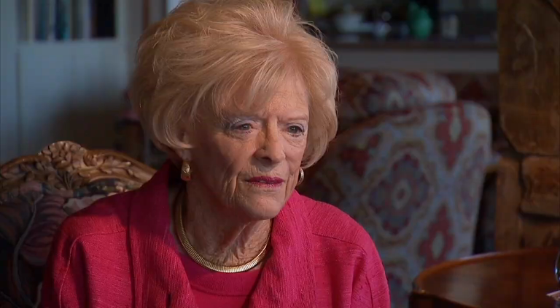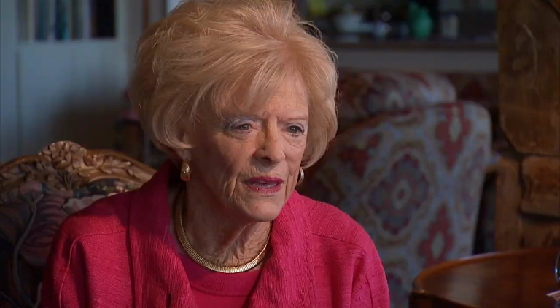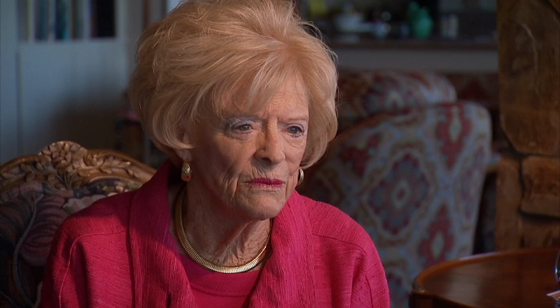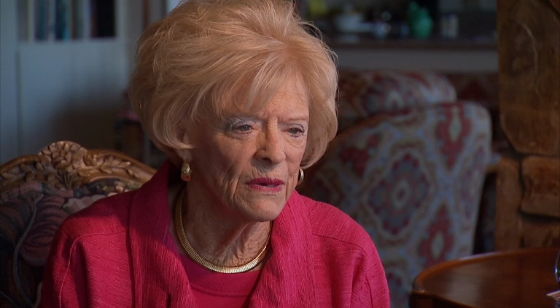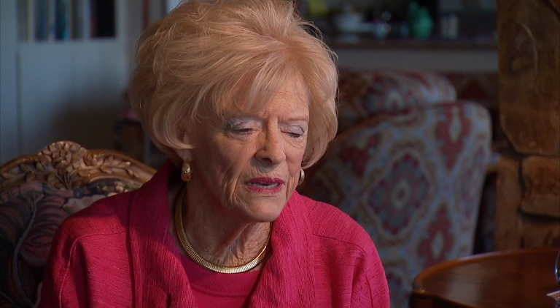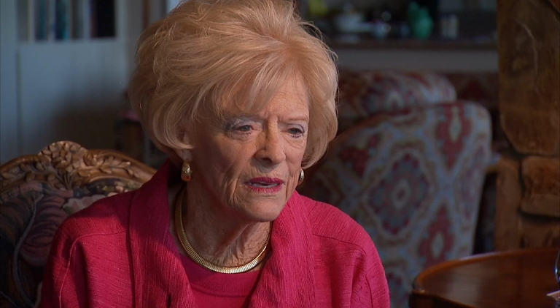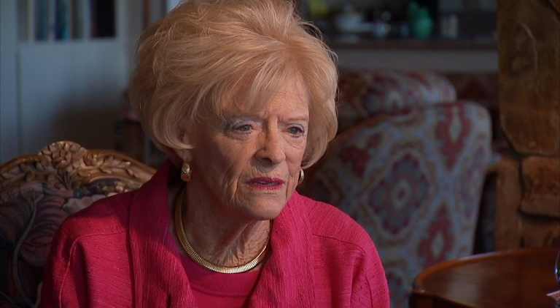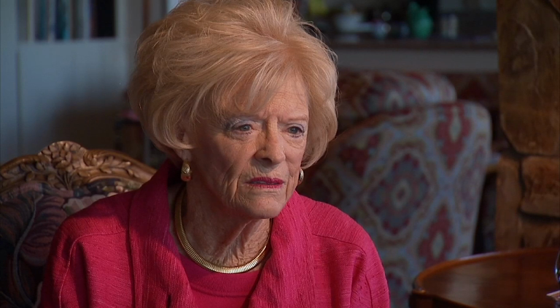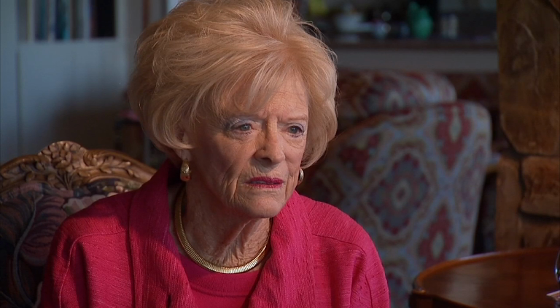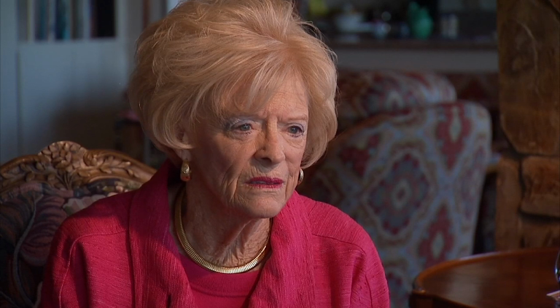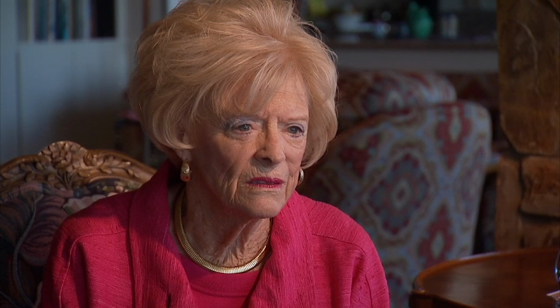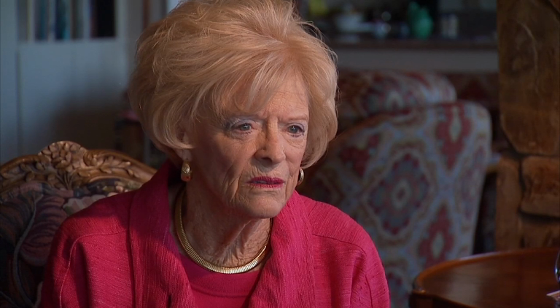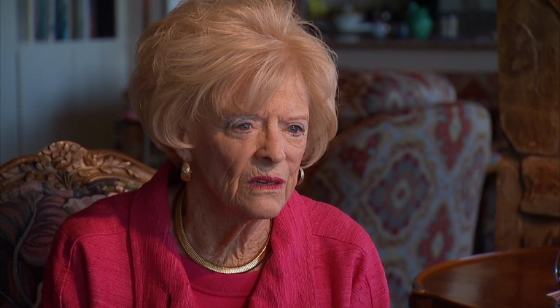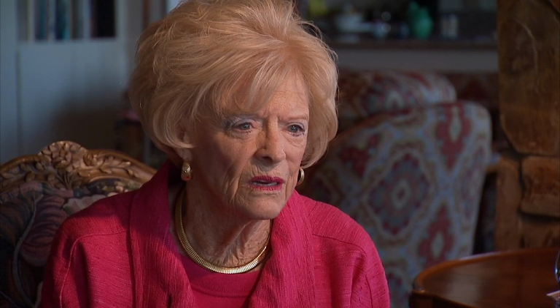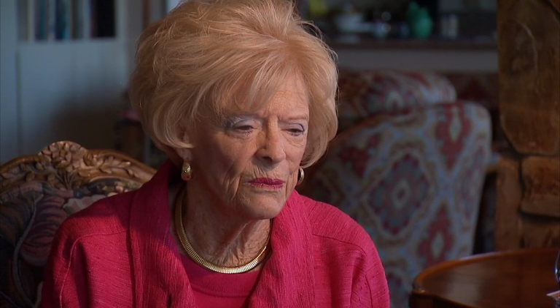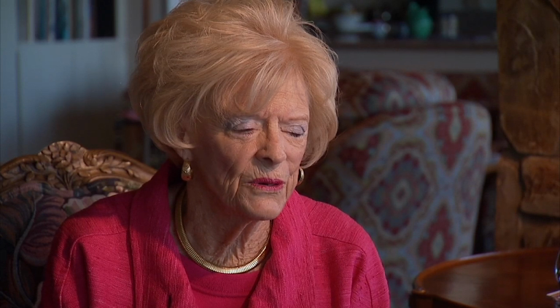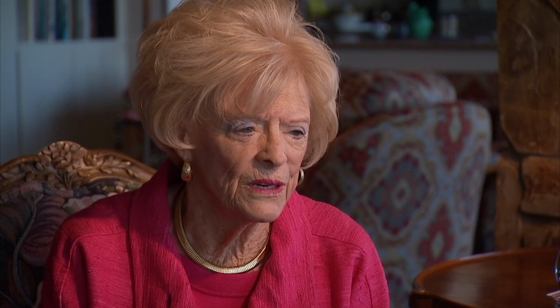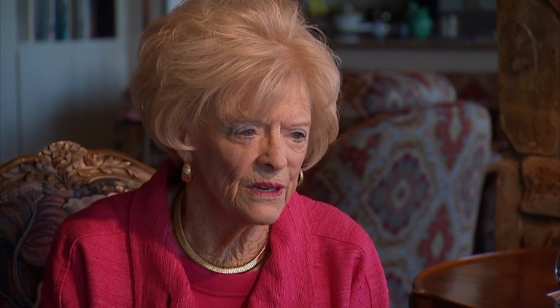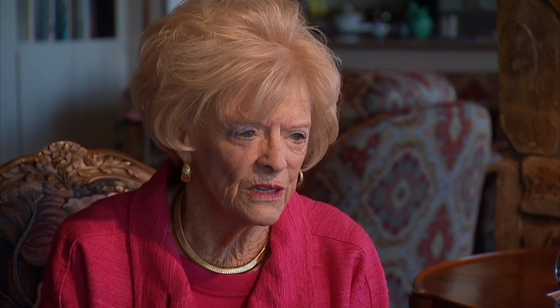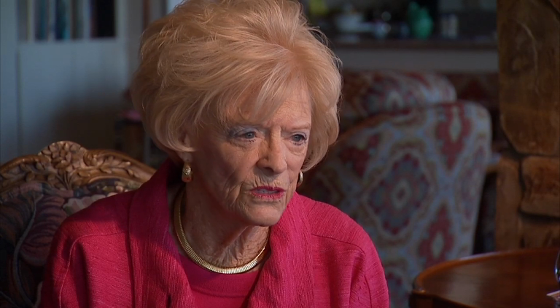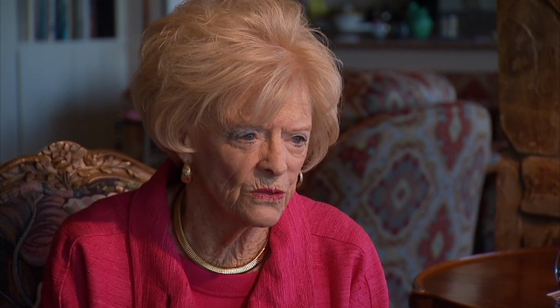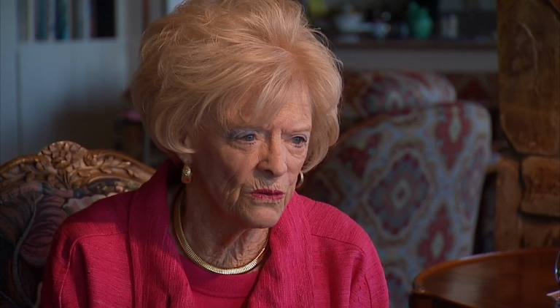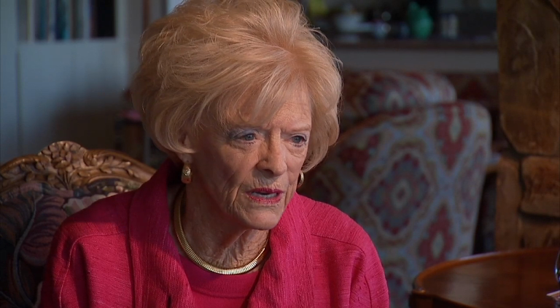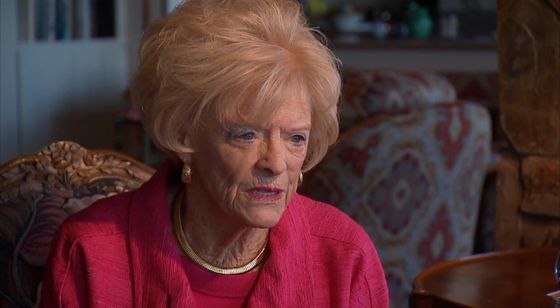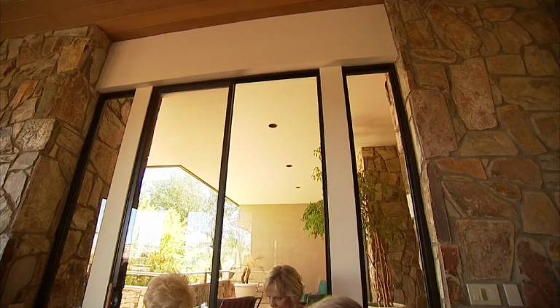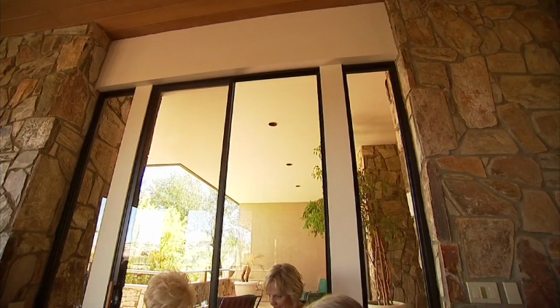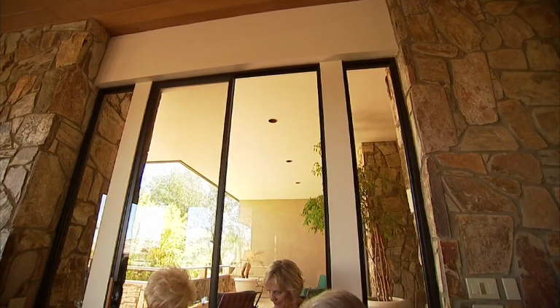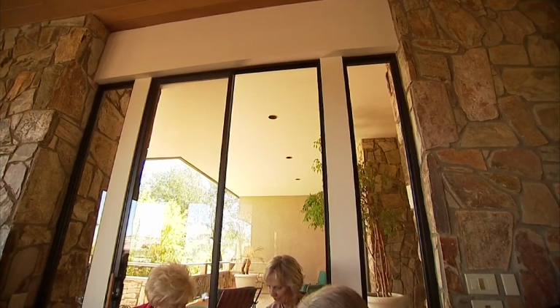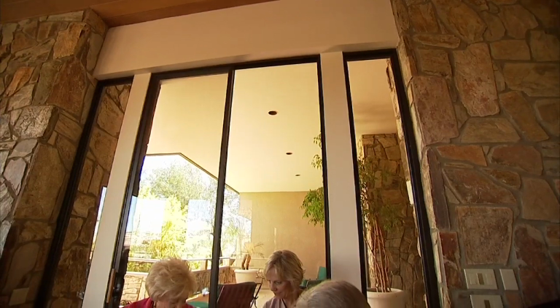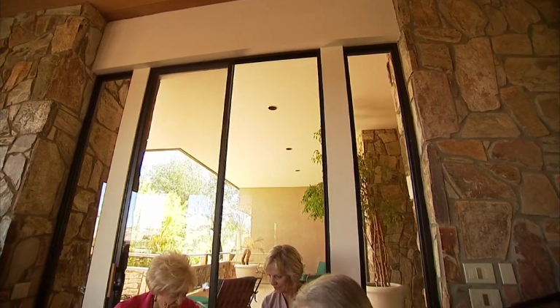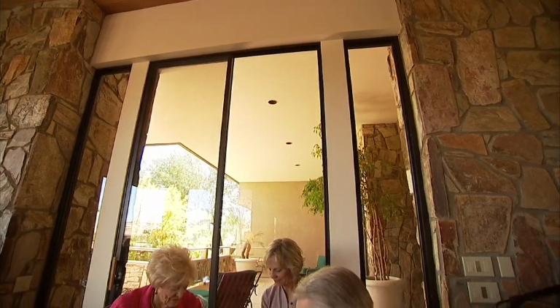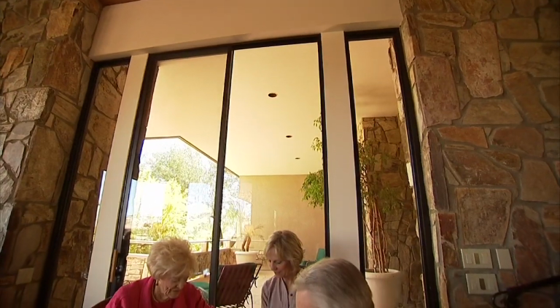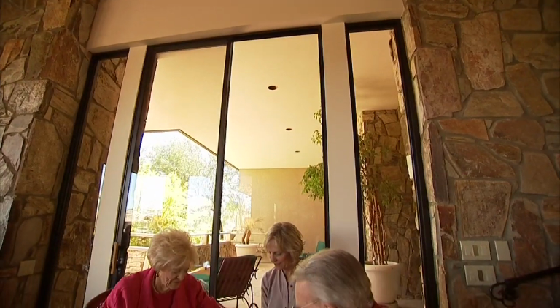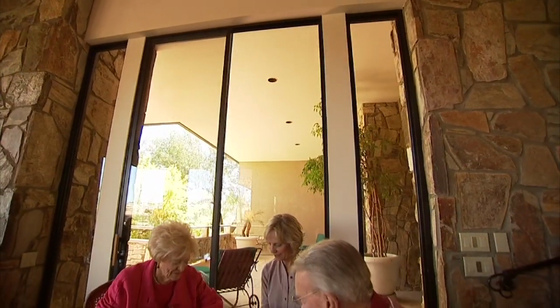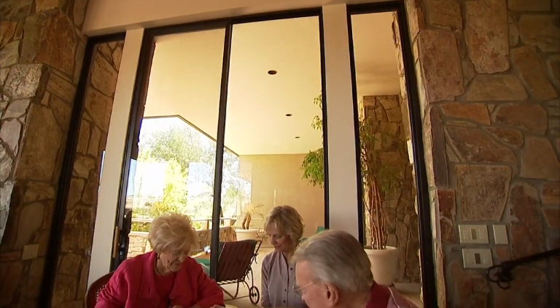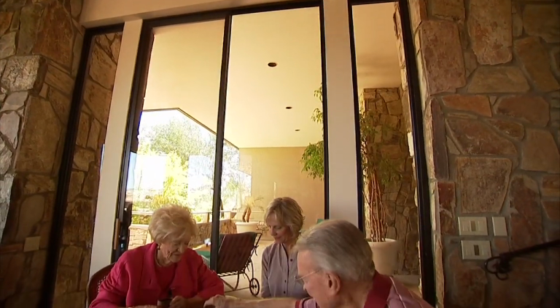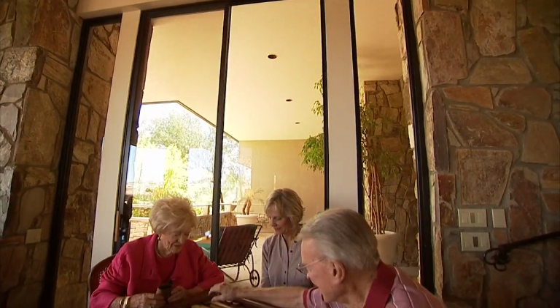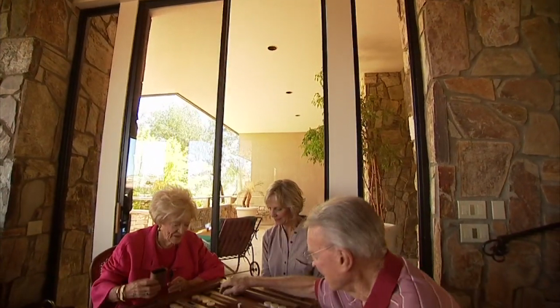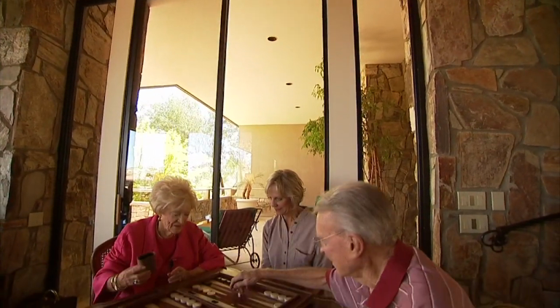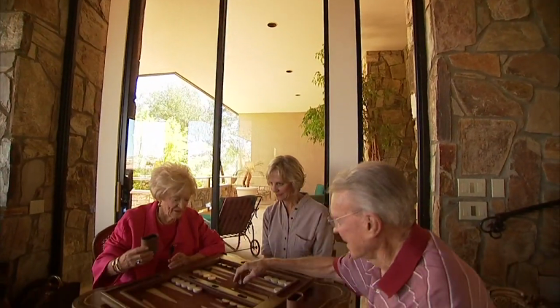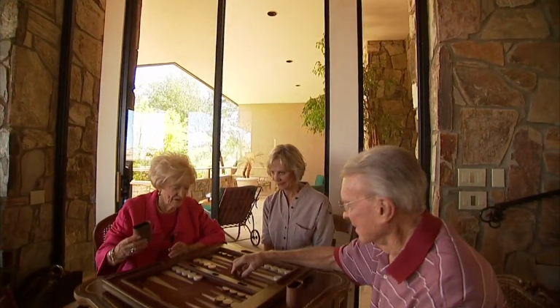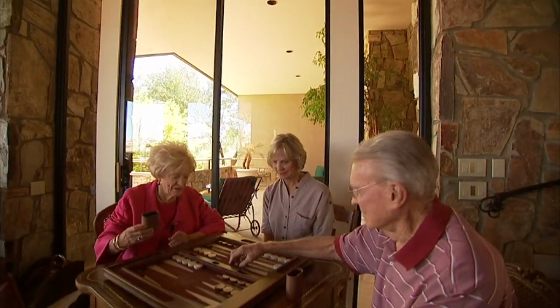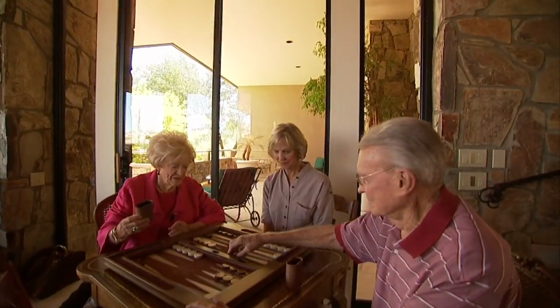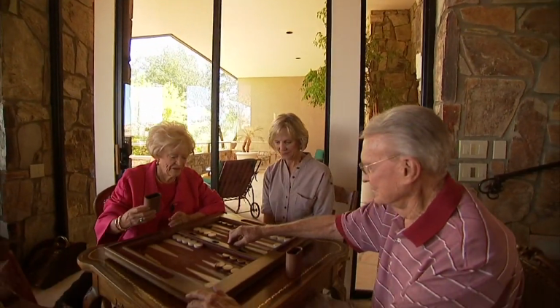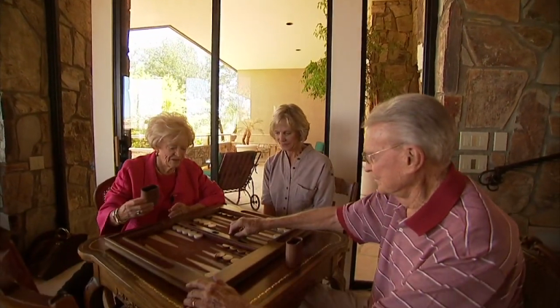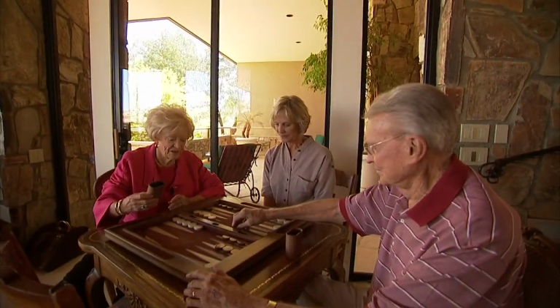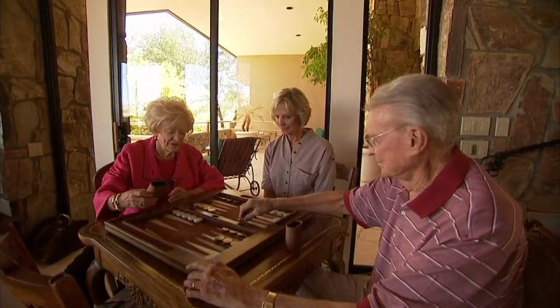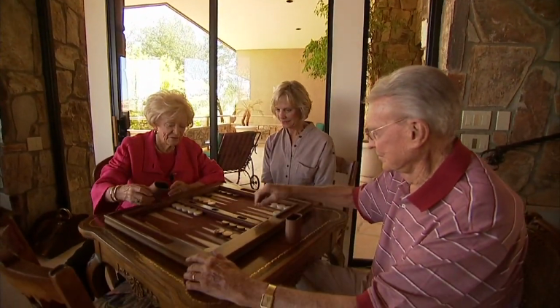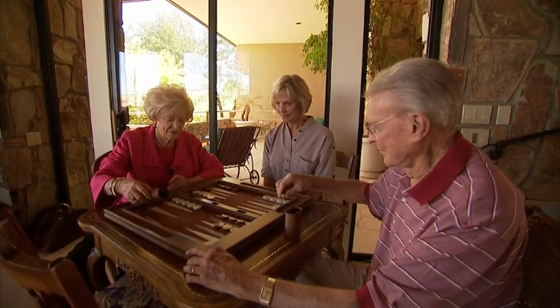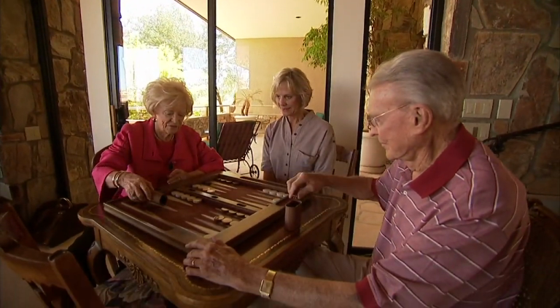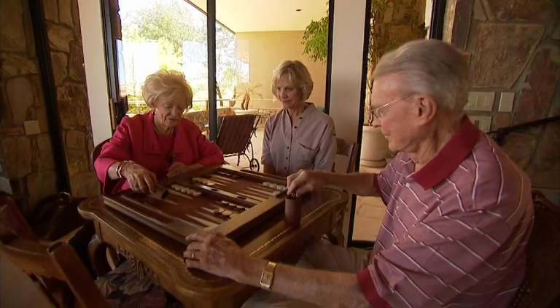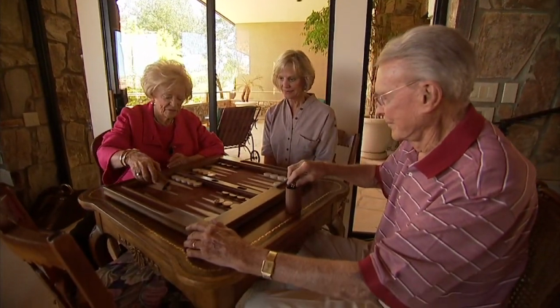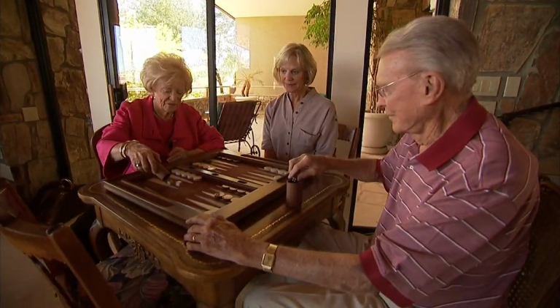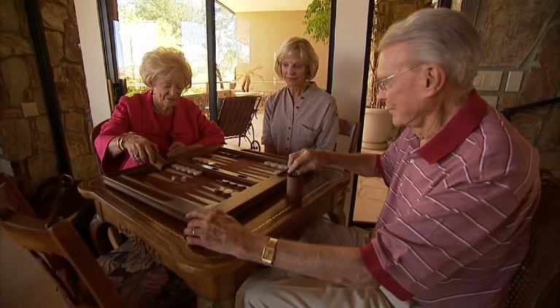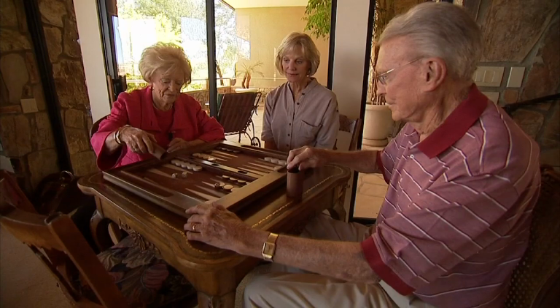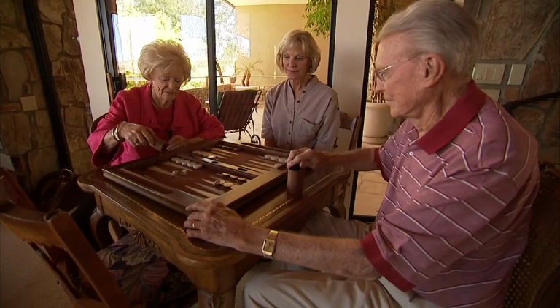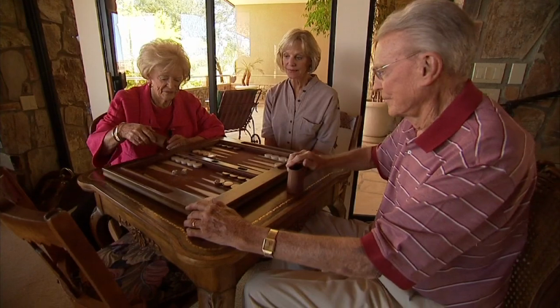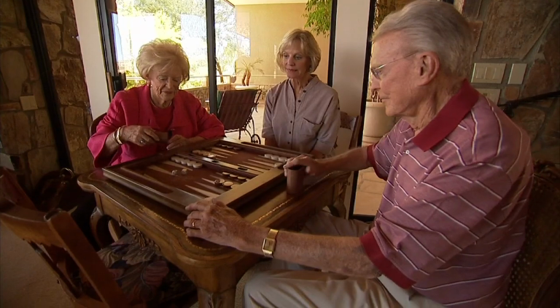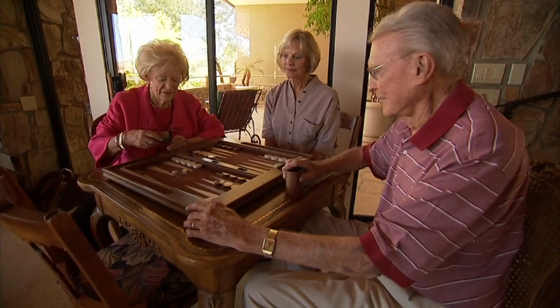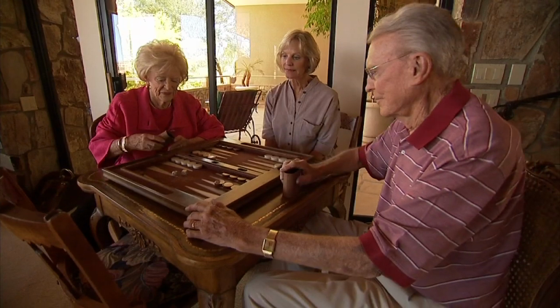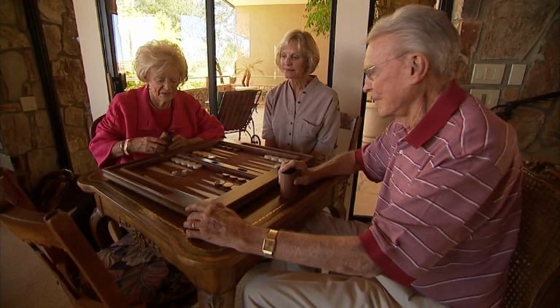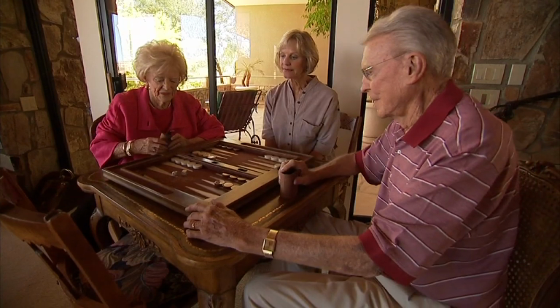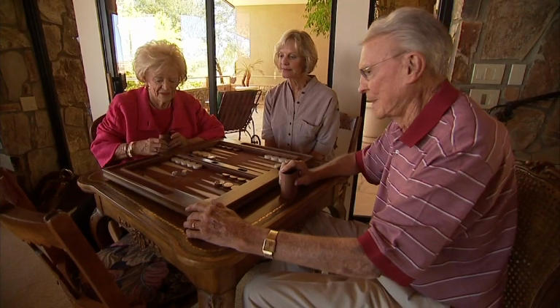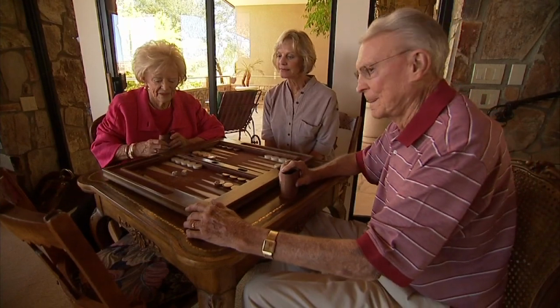I've had my ankle operated on twice. Recently, Patricia learned that the disease had spread throughout her right leg.